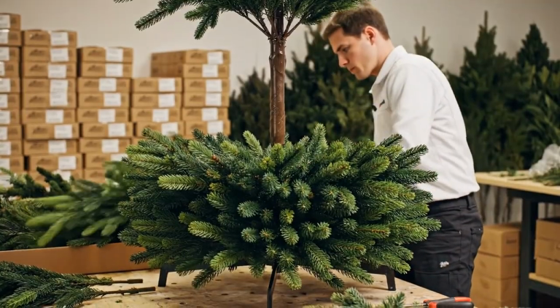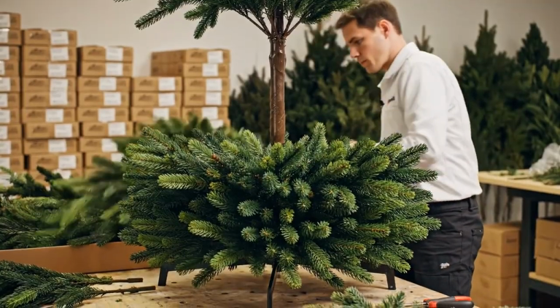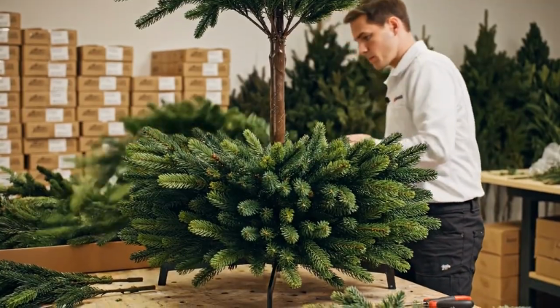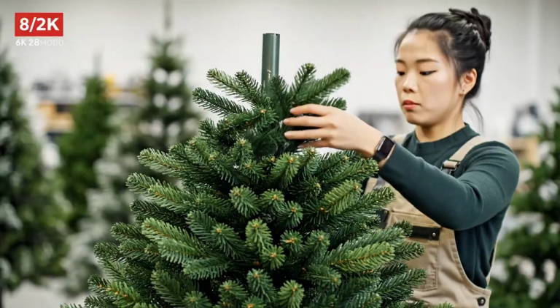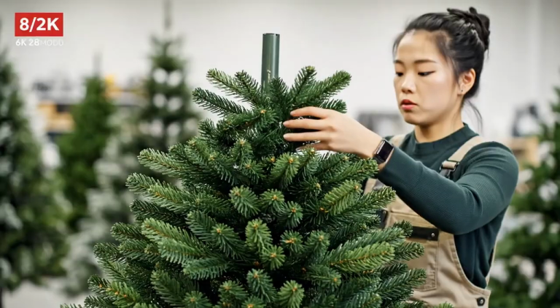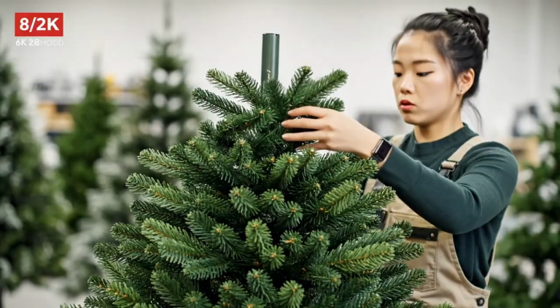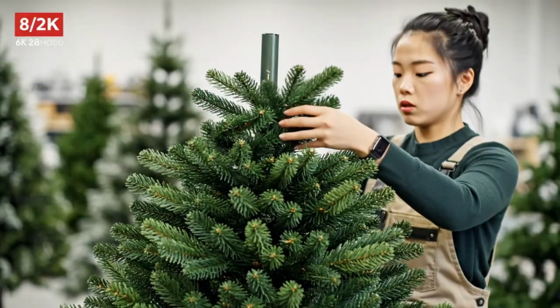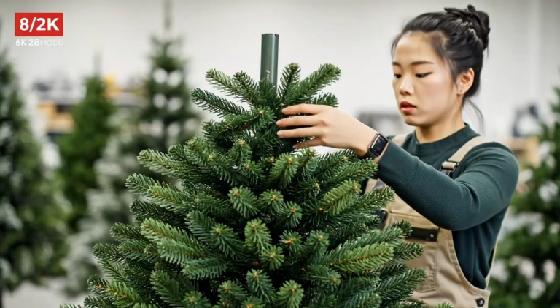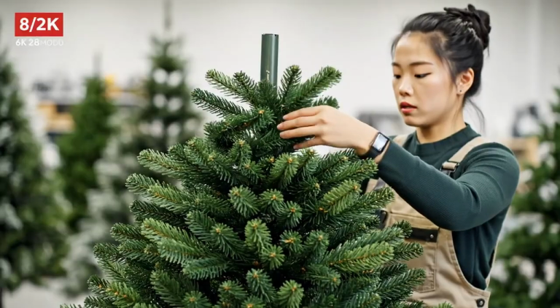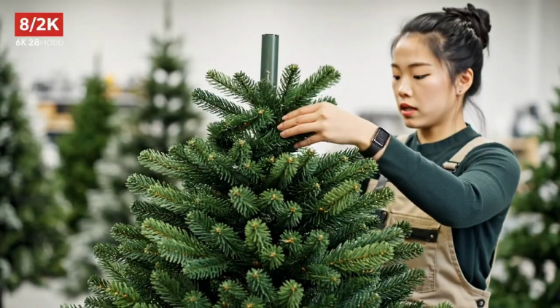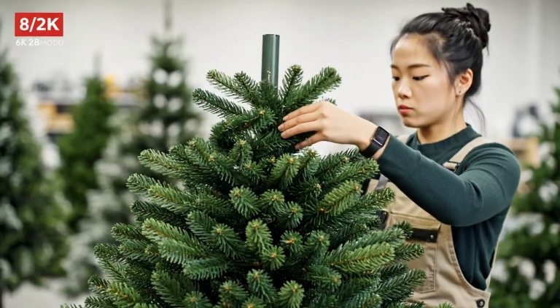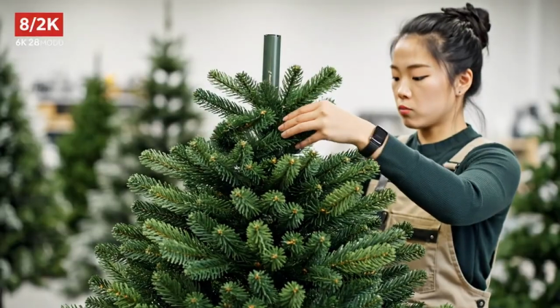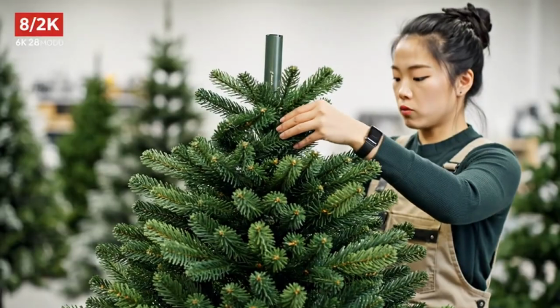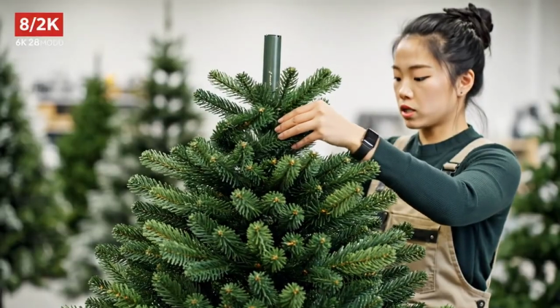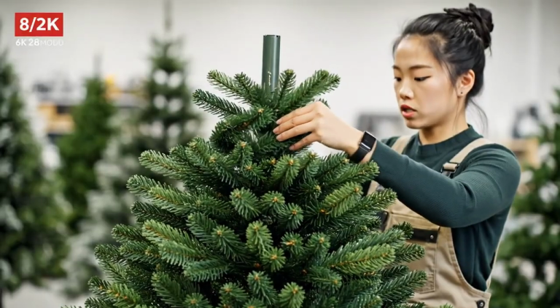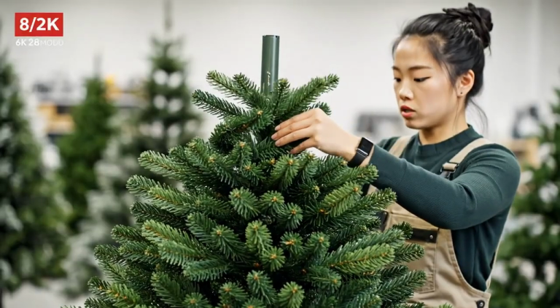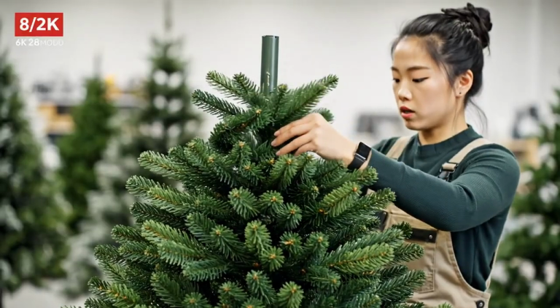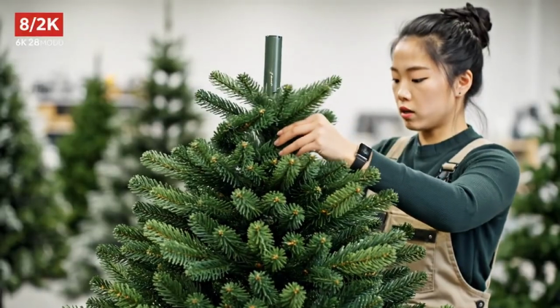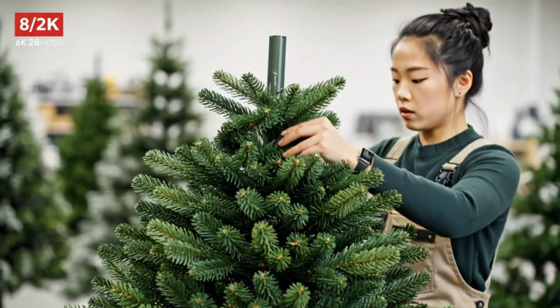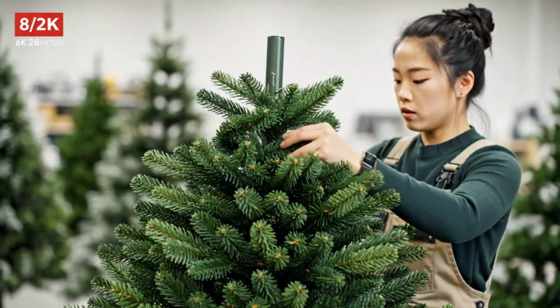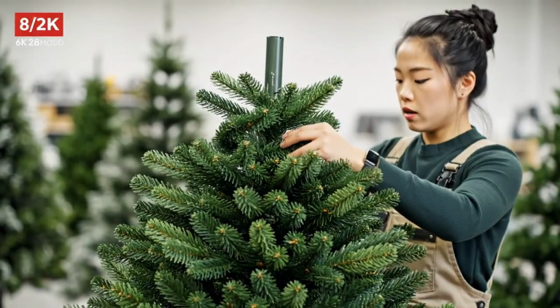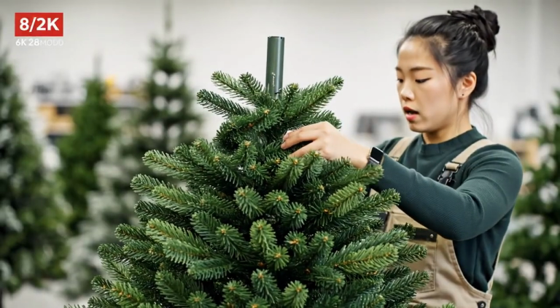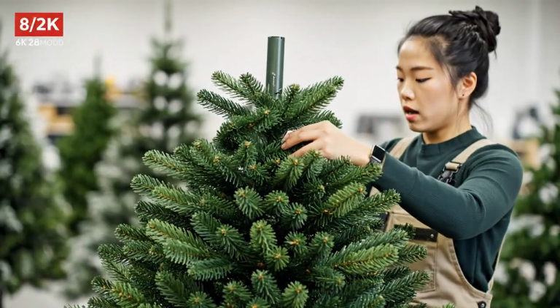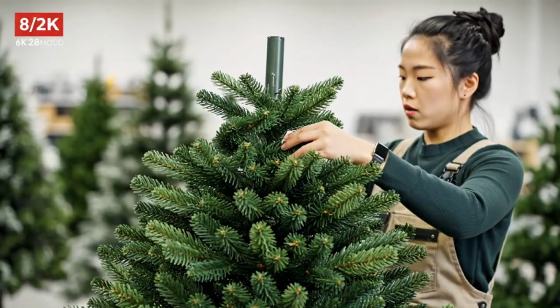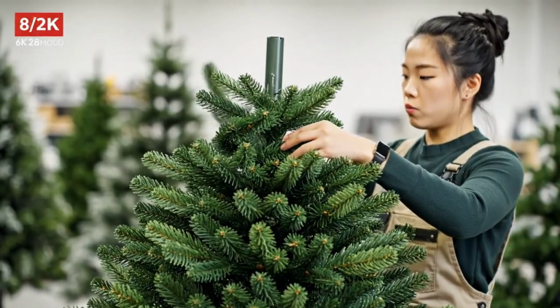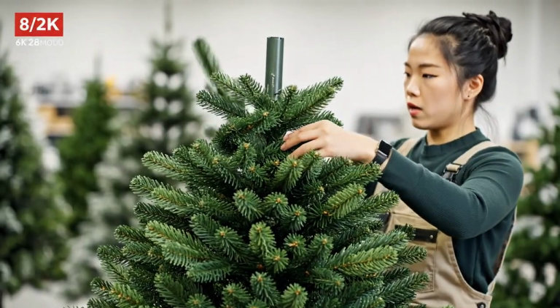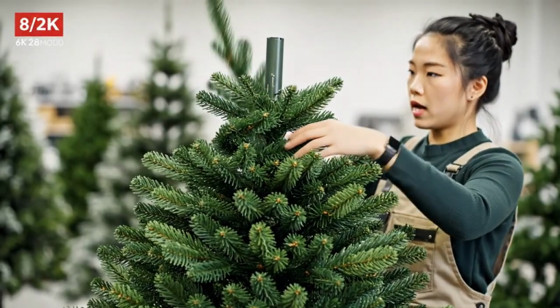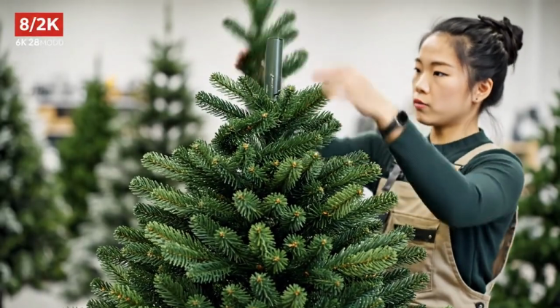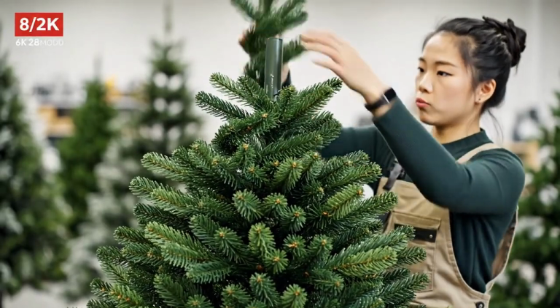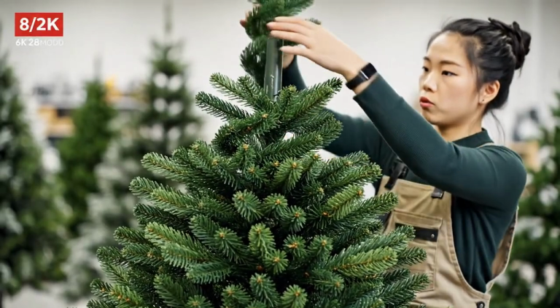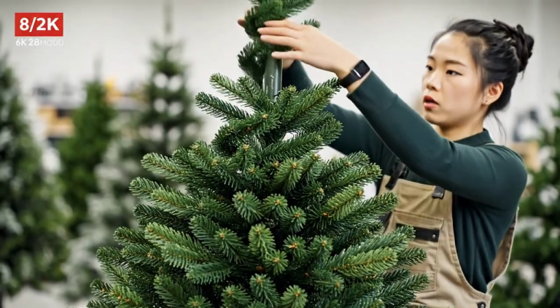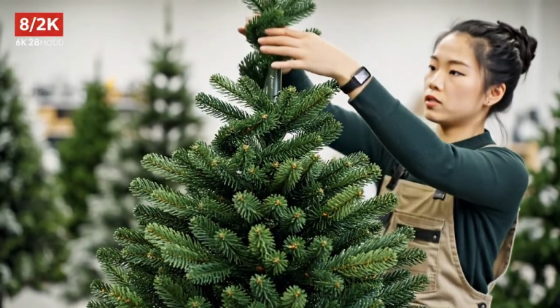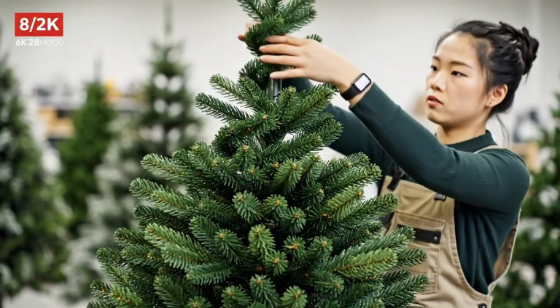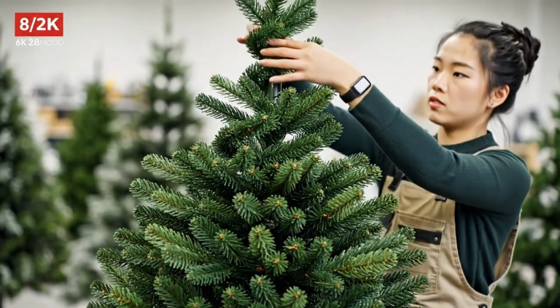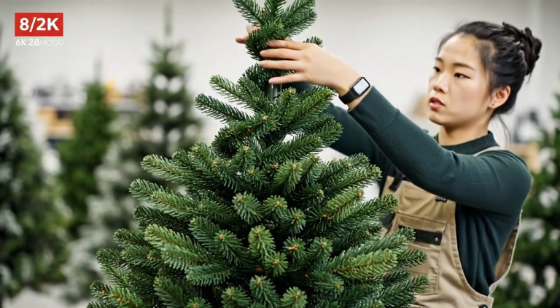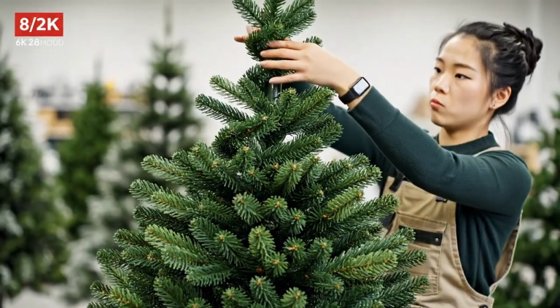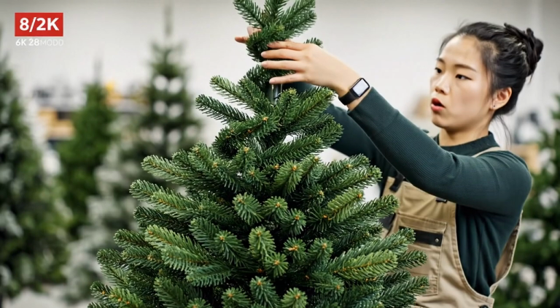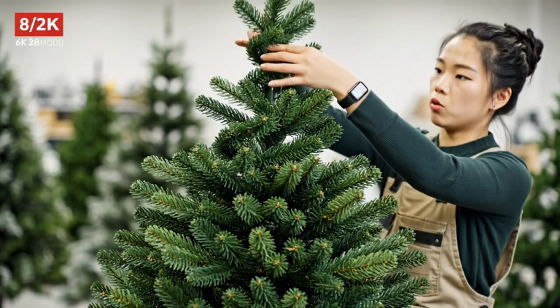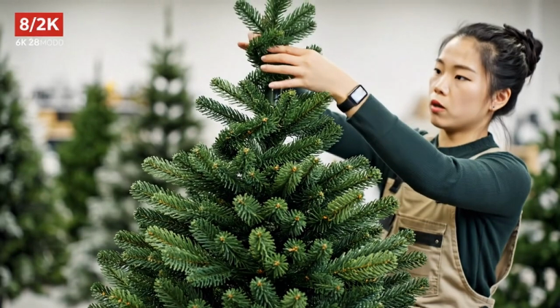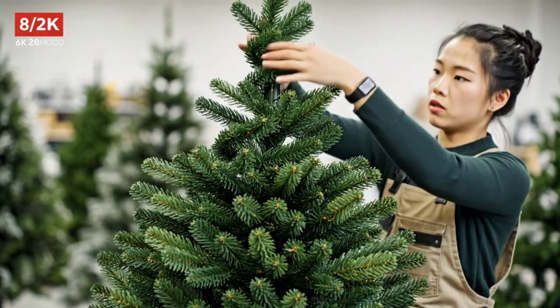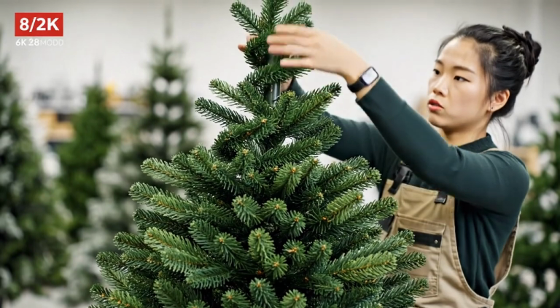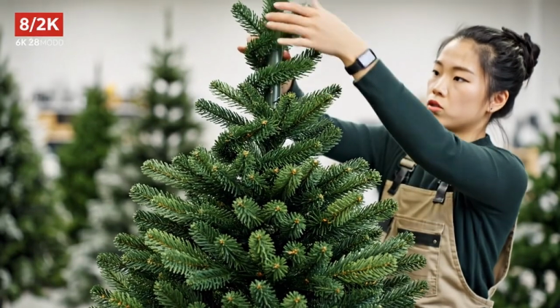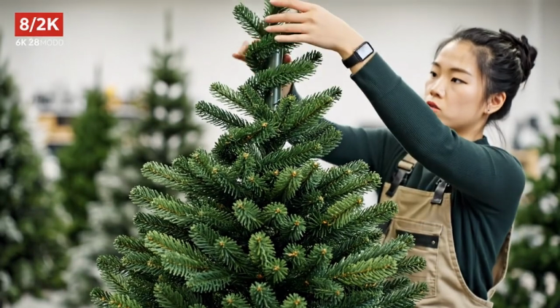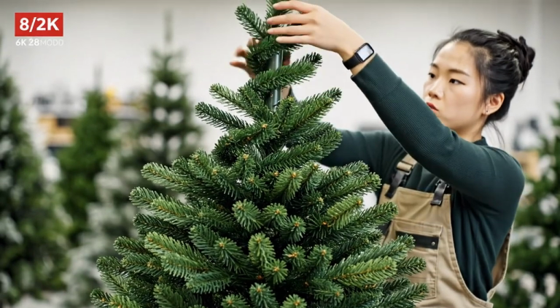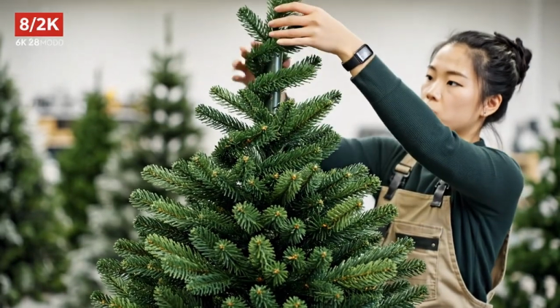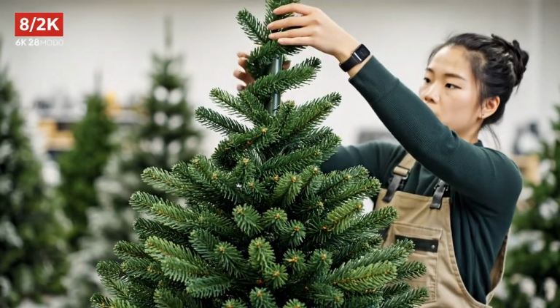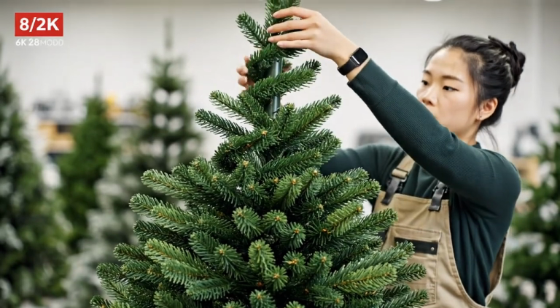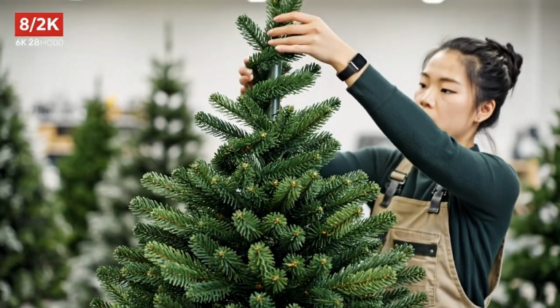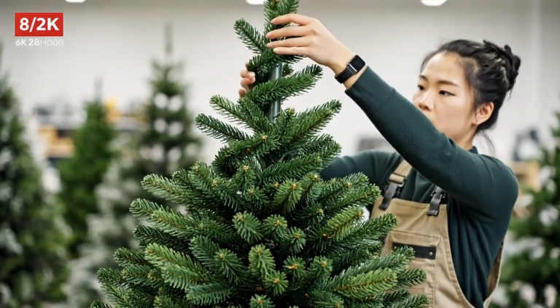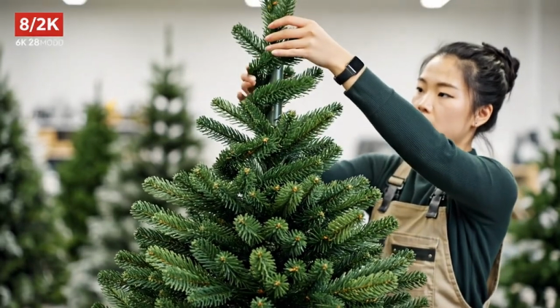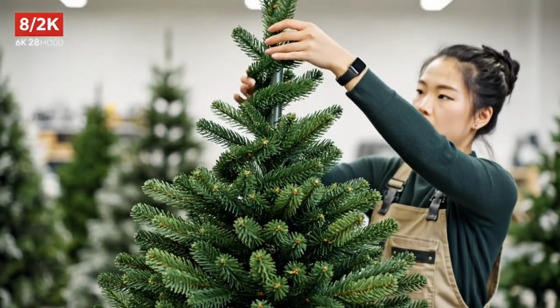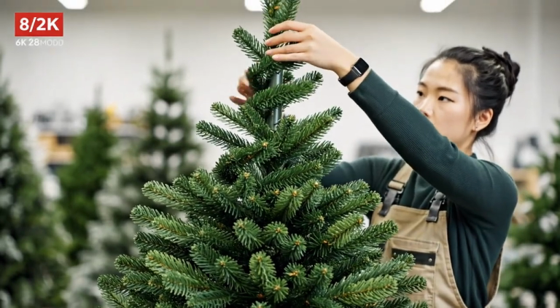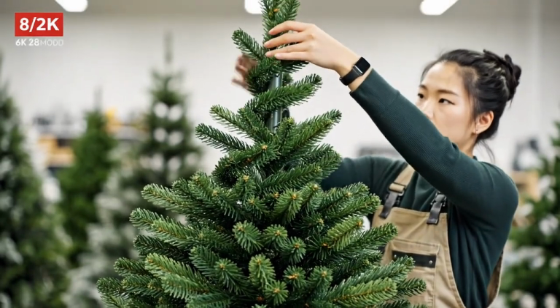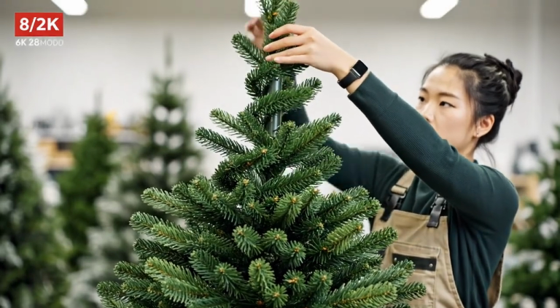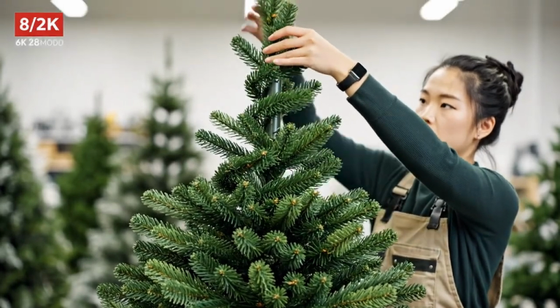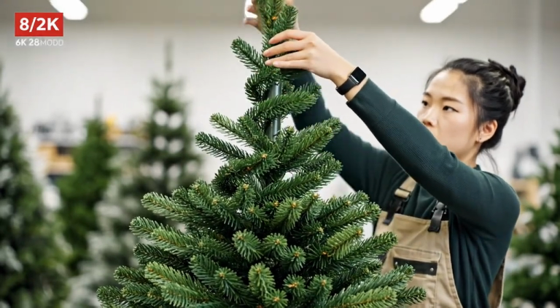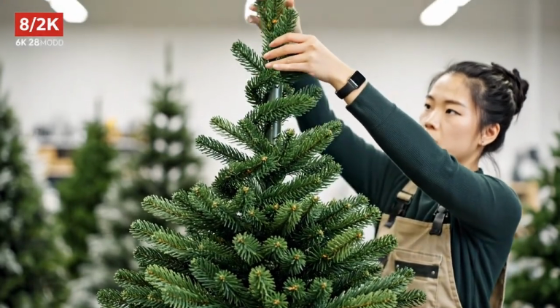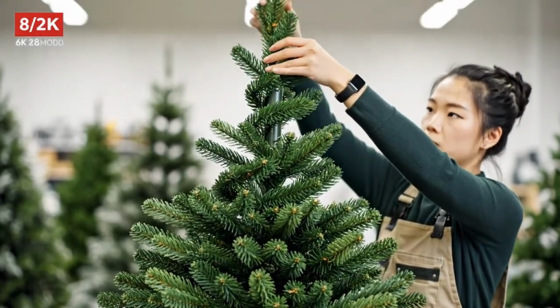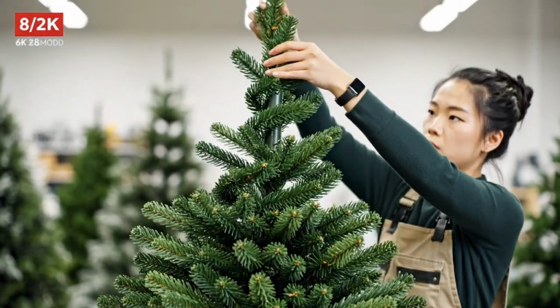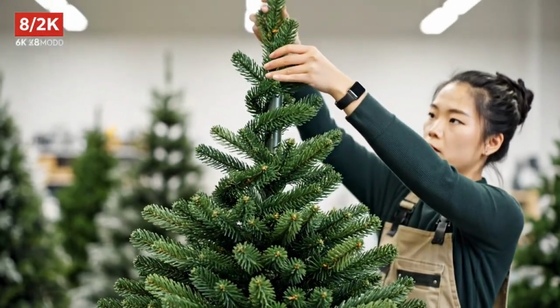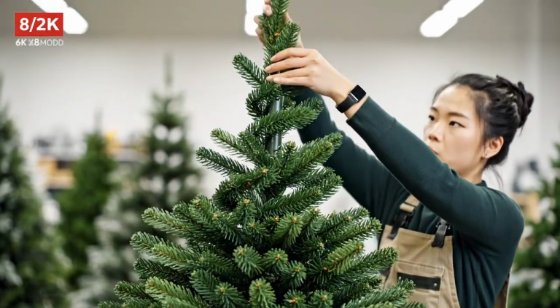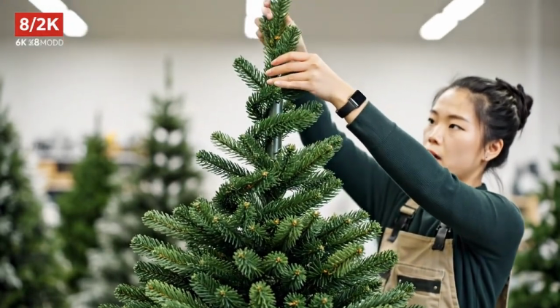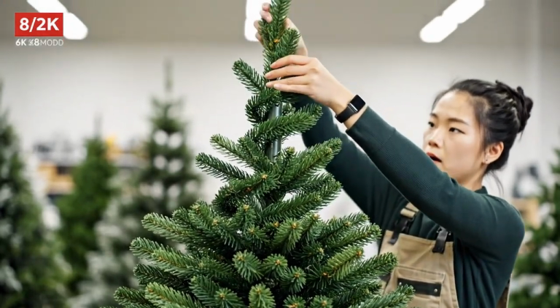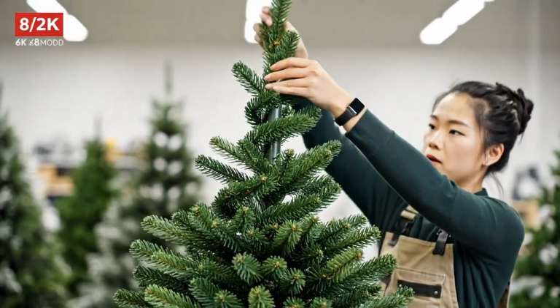Inserting the next pole section, and then we add the progressively smaller branches to maintain the natural taper and spiral pattern.